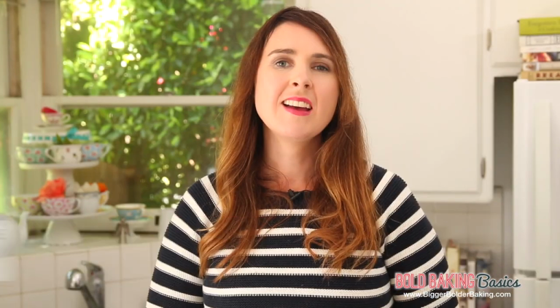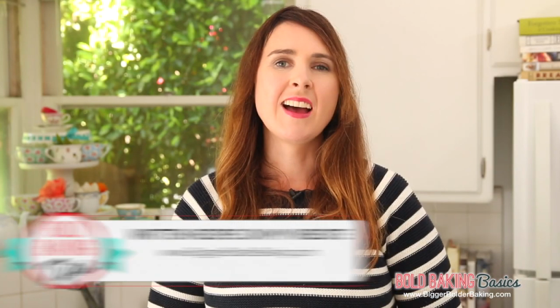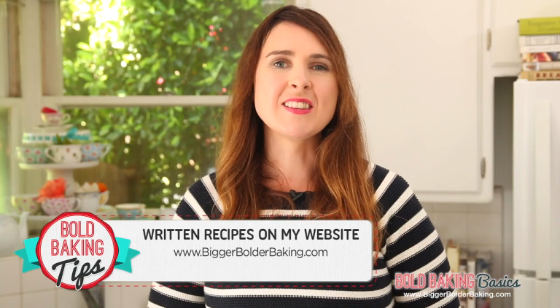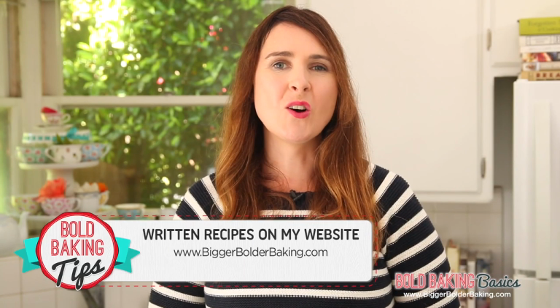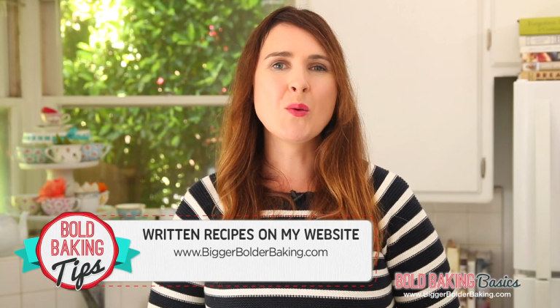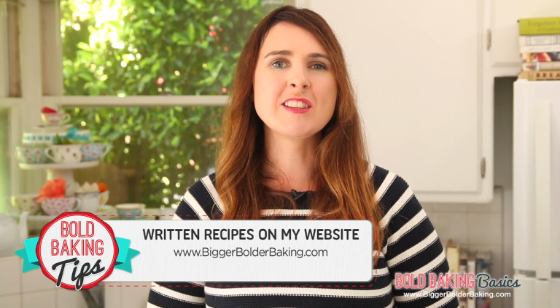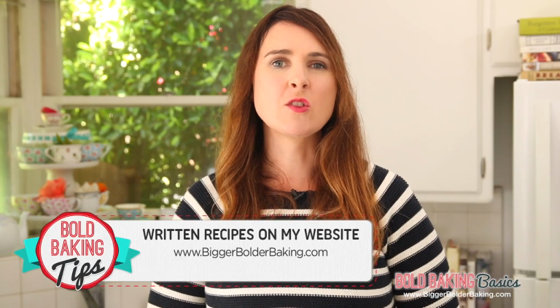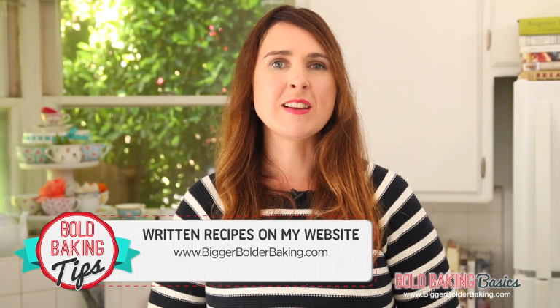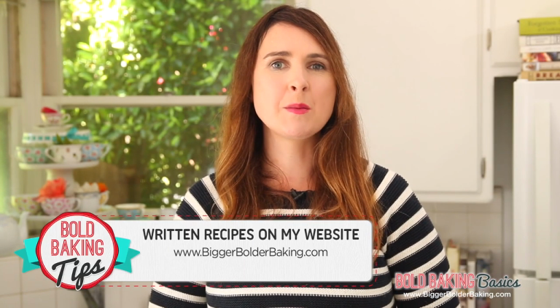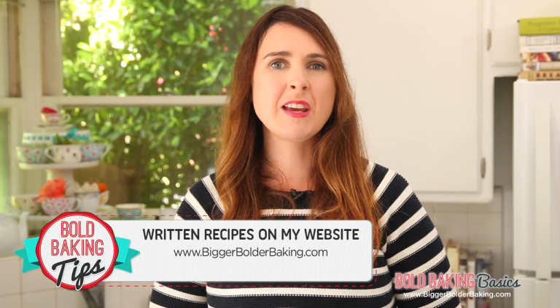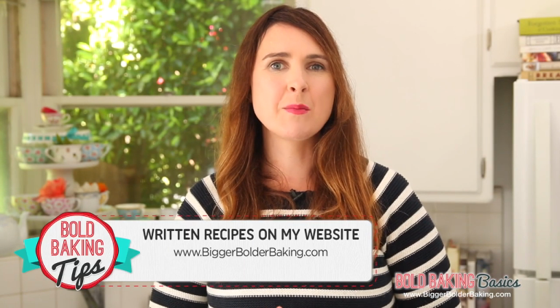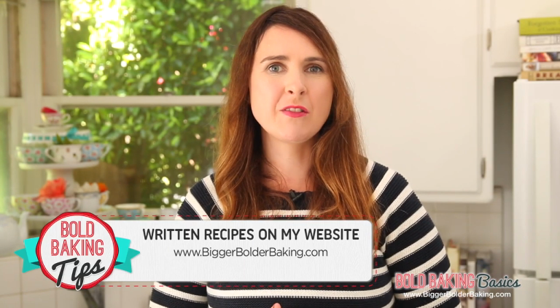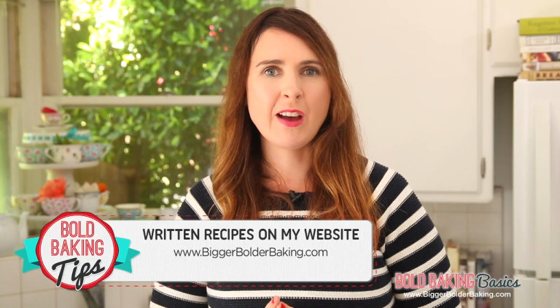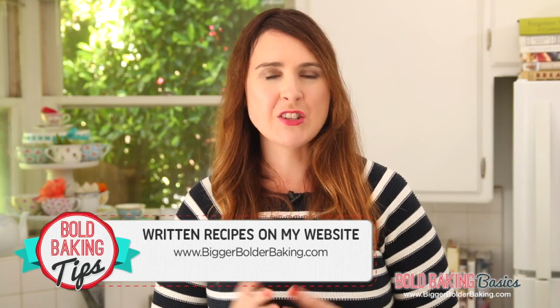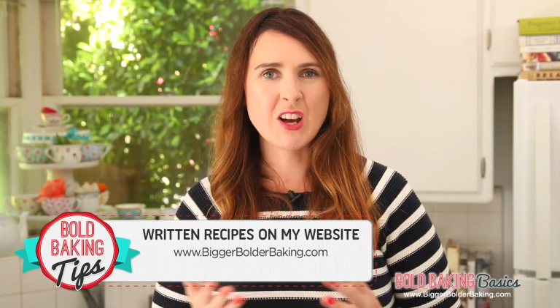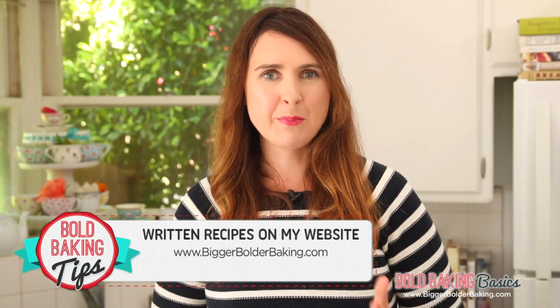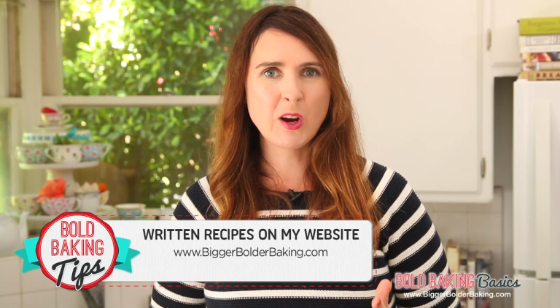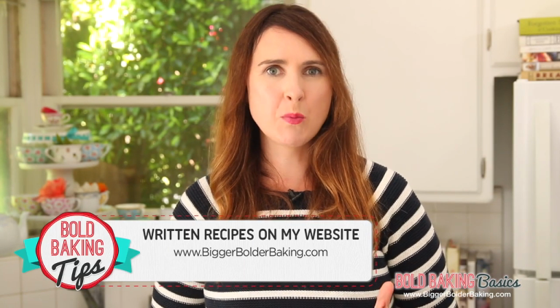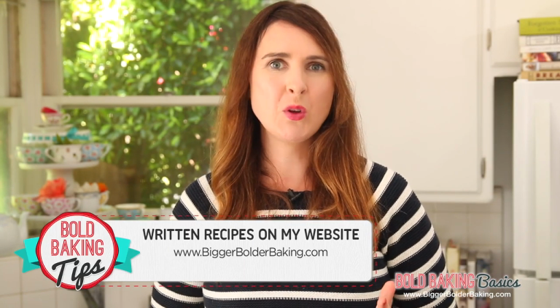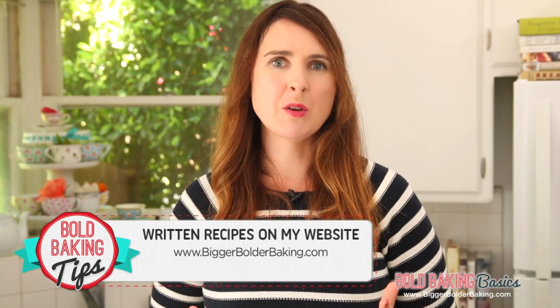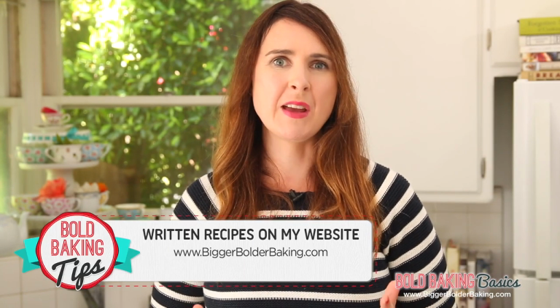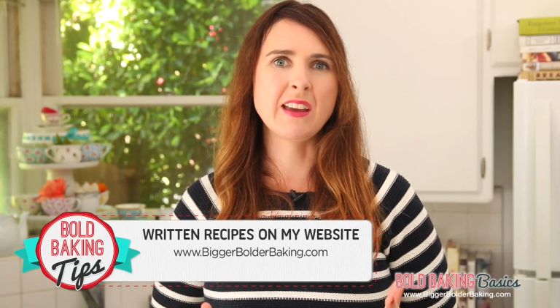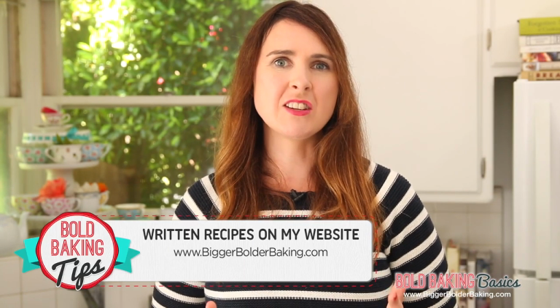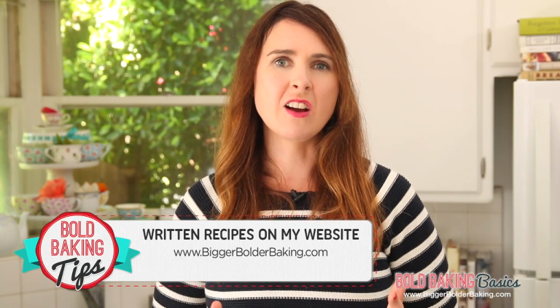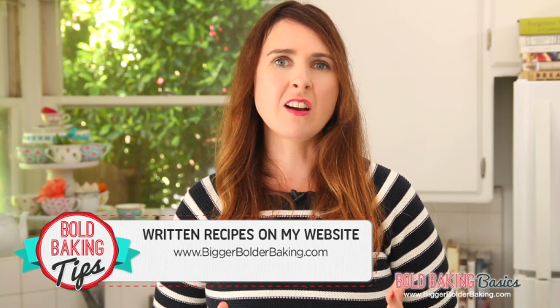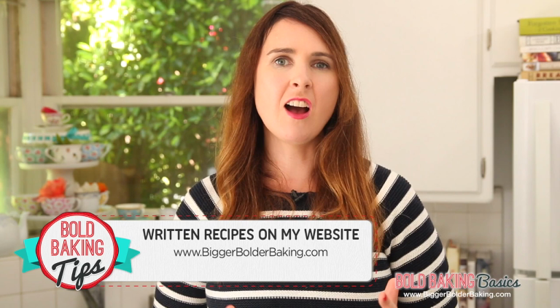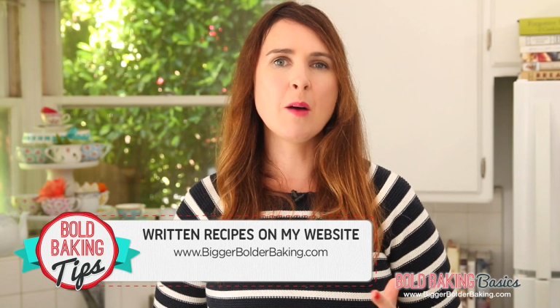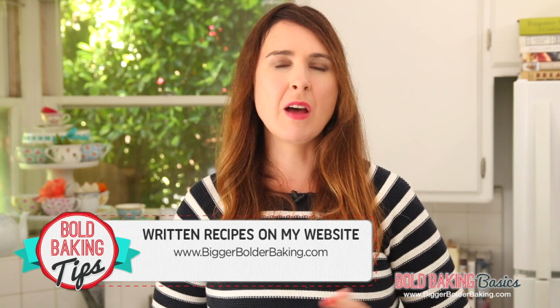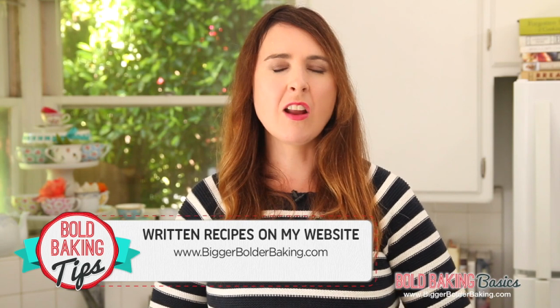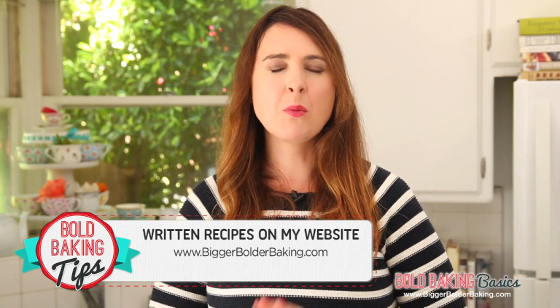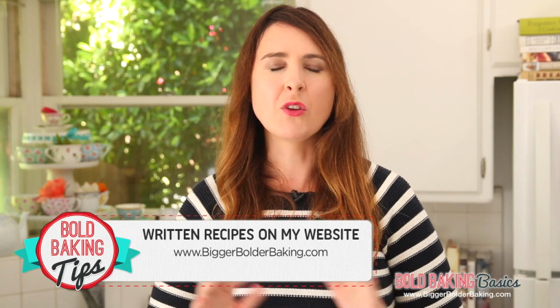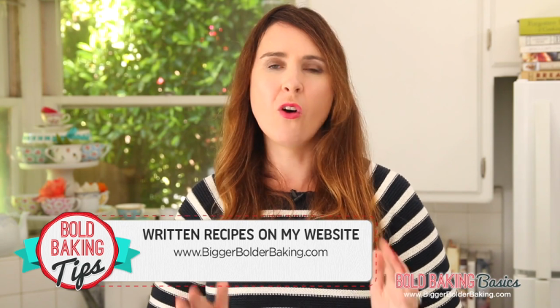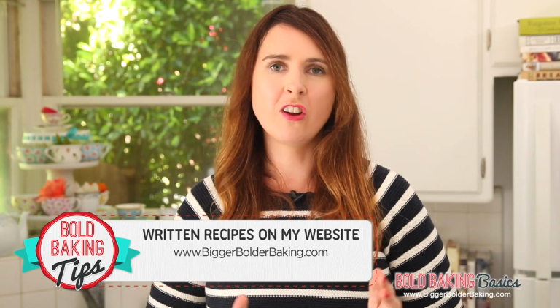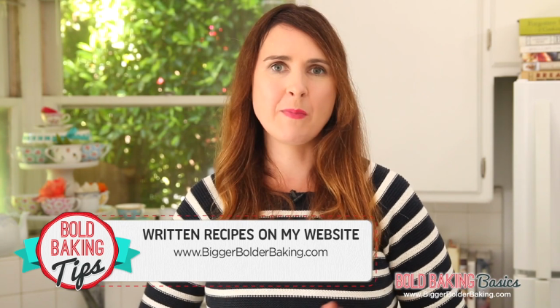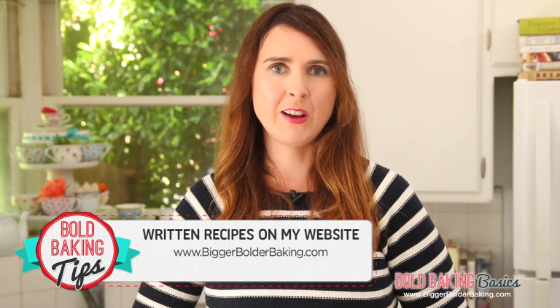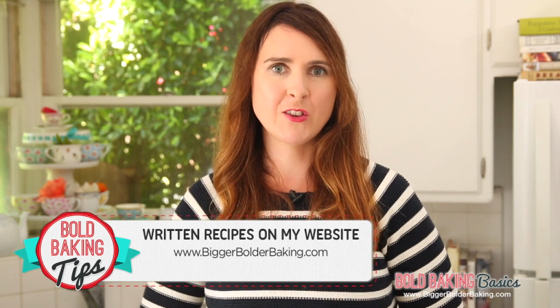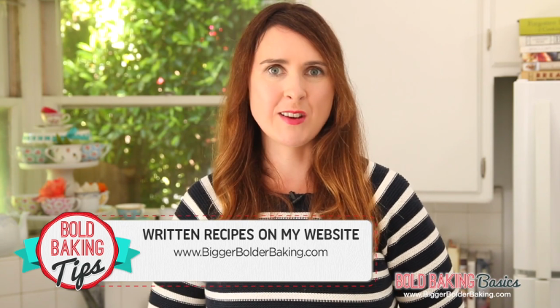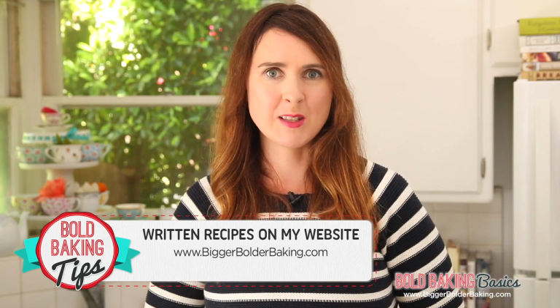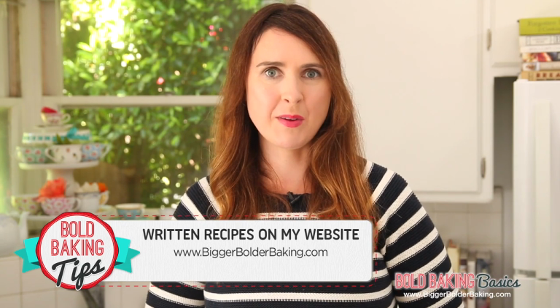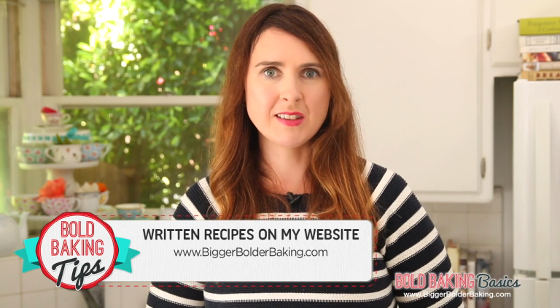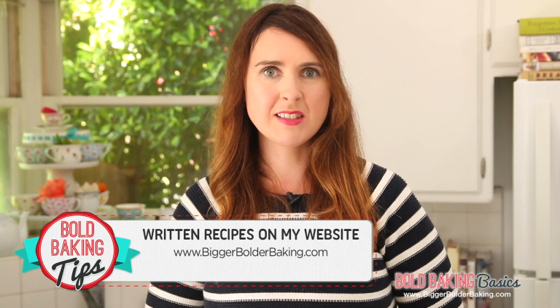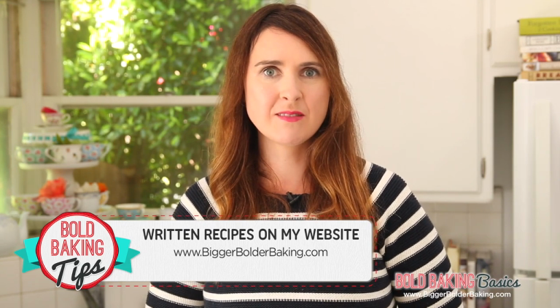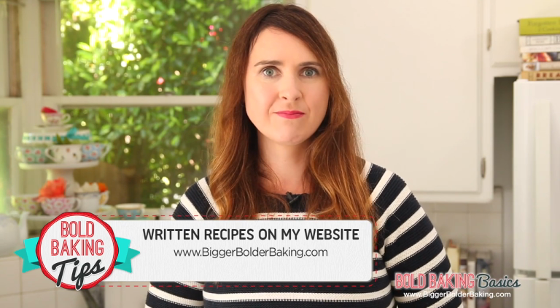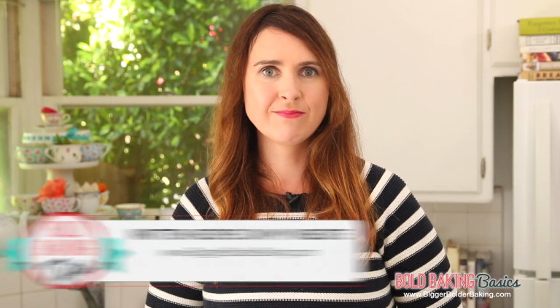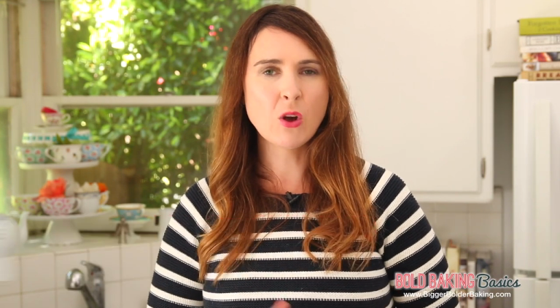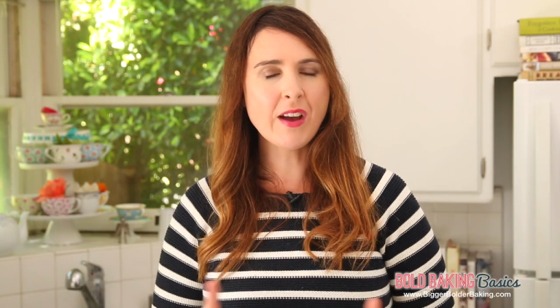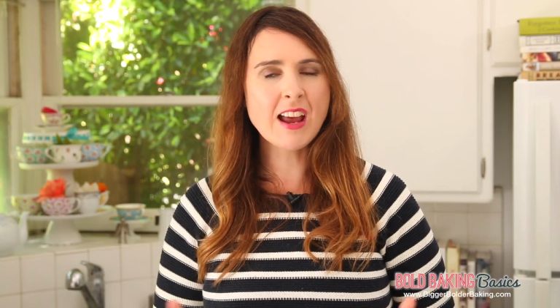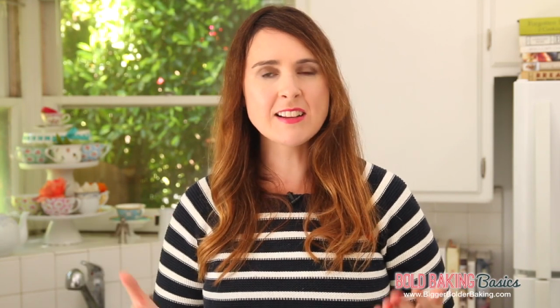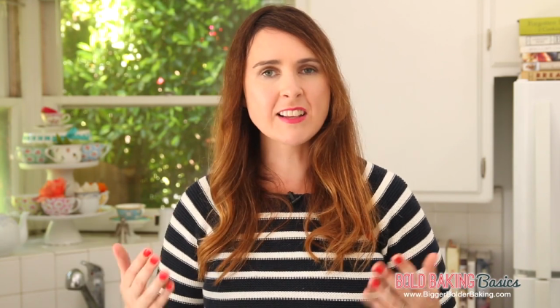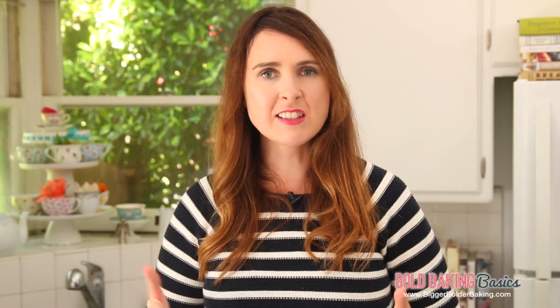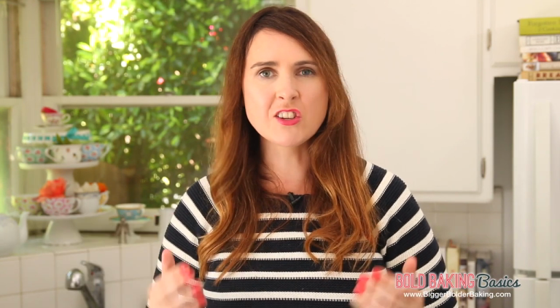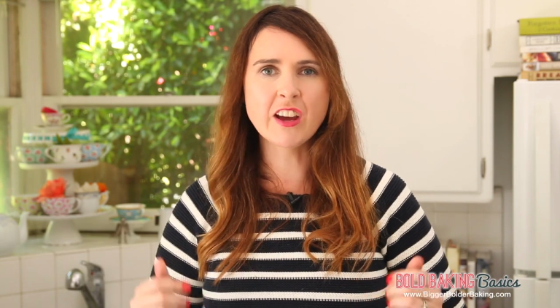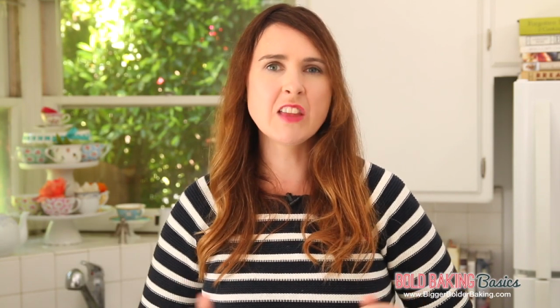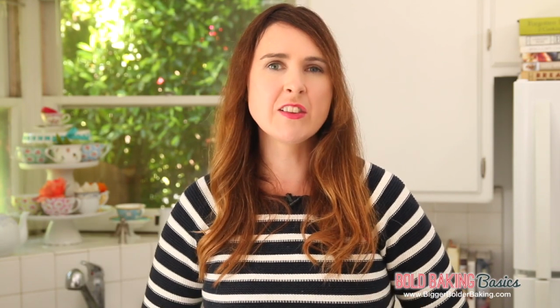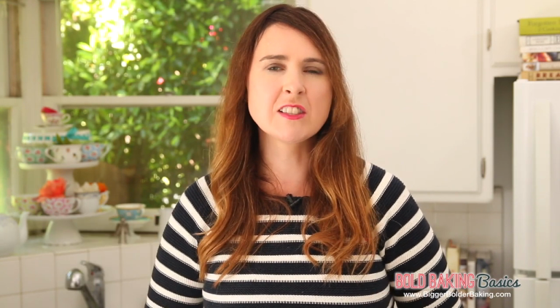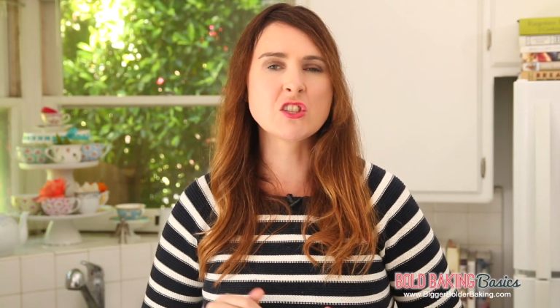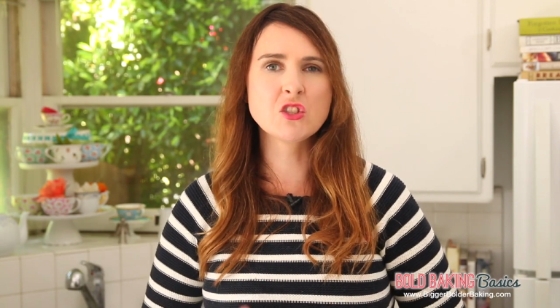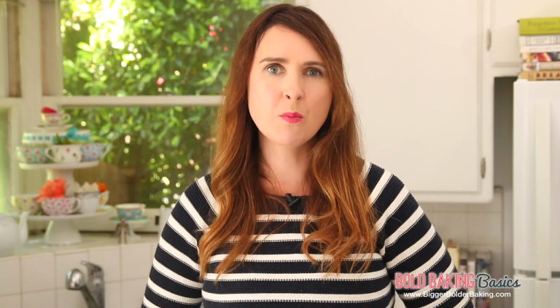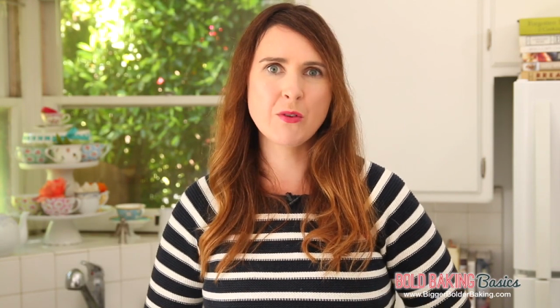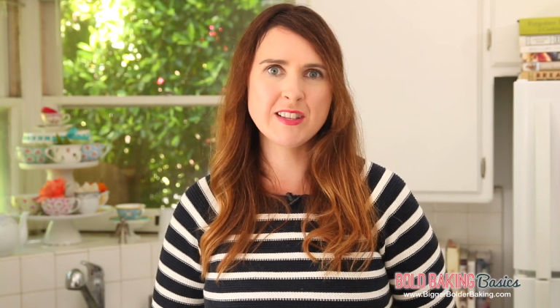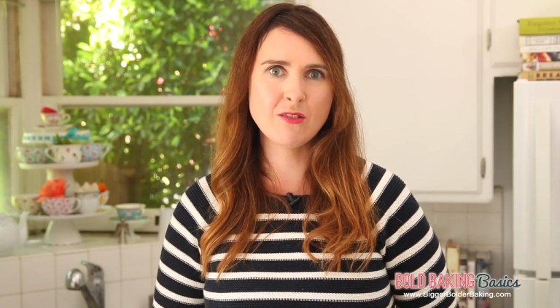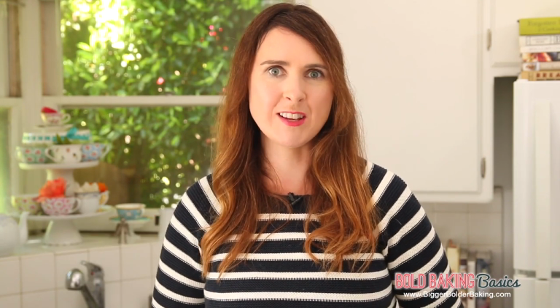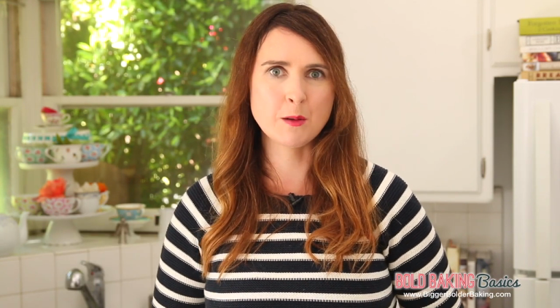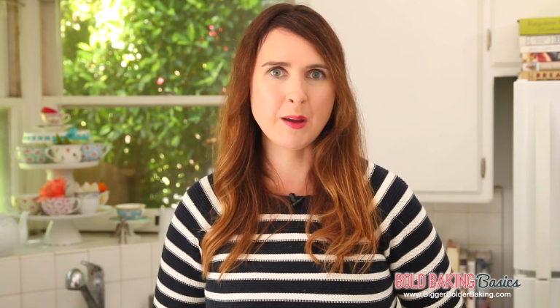As always, the recipe can be found on BiggerBolderBaking.com along with all of my other recipes. Let's get stuck in — this is a super easy recipe.